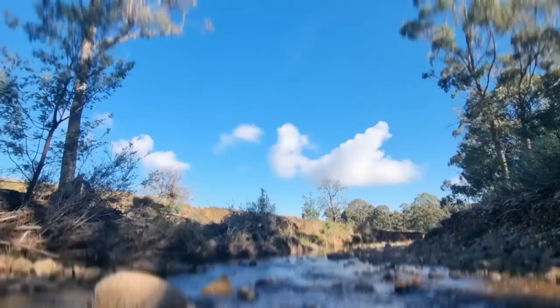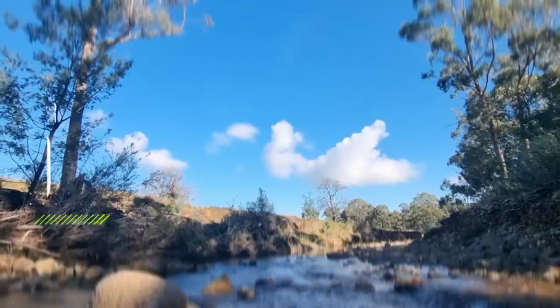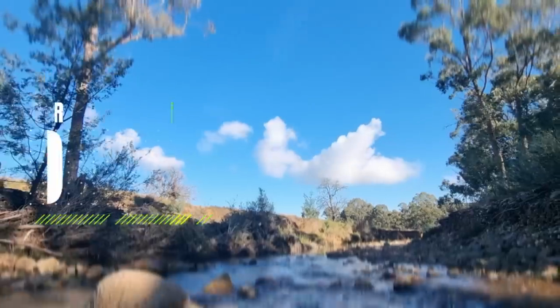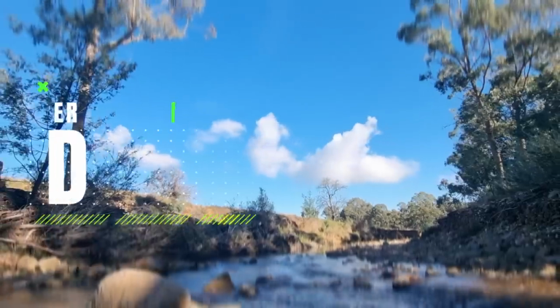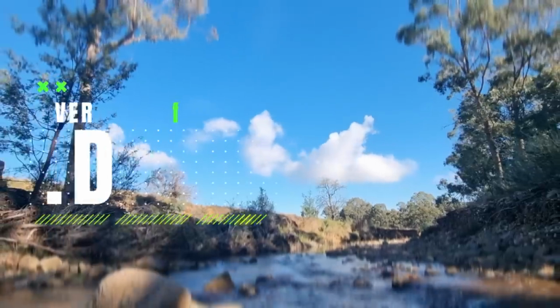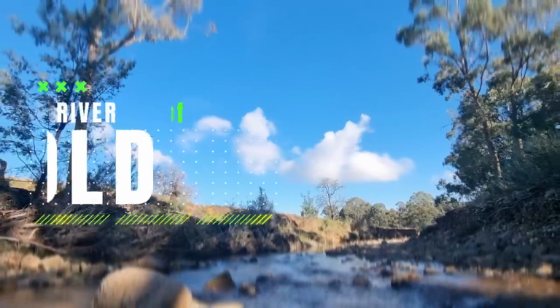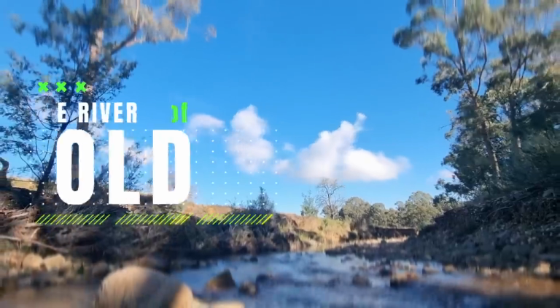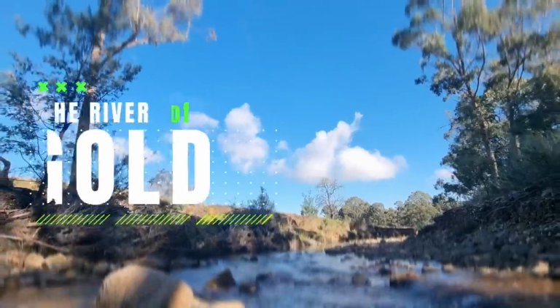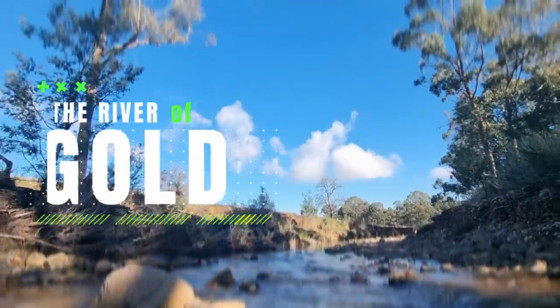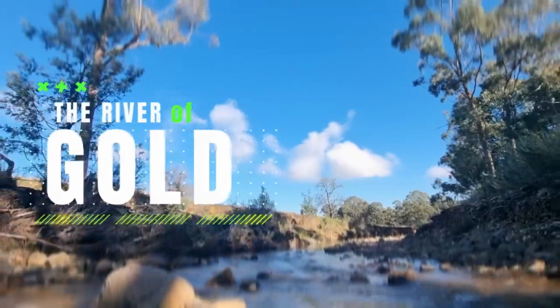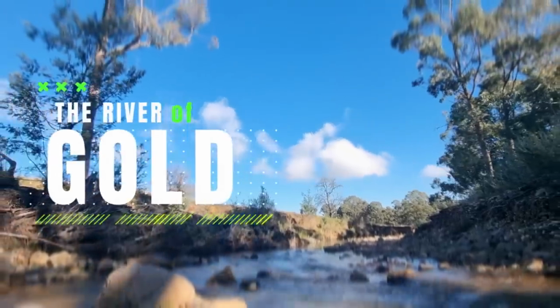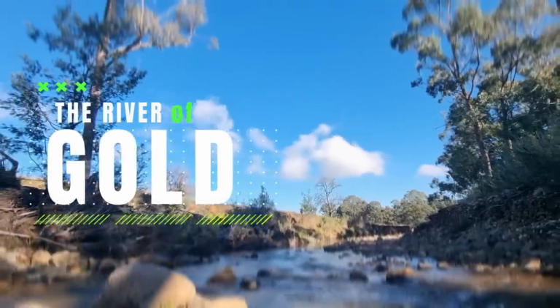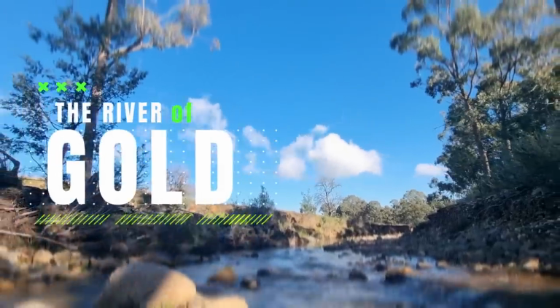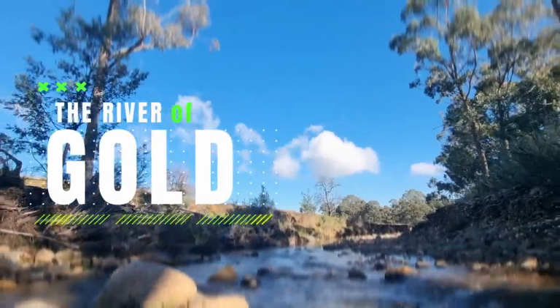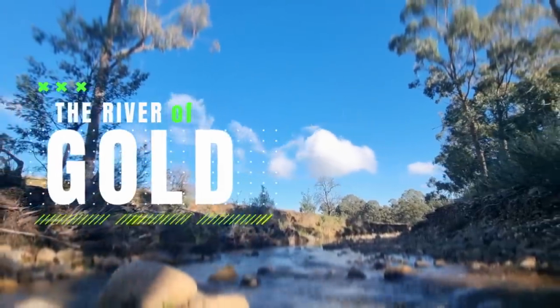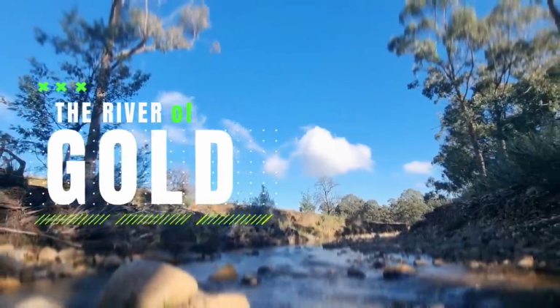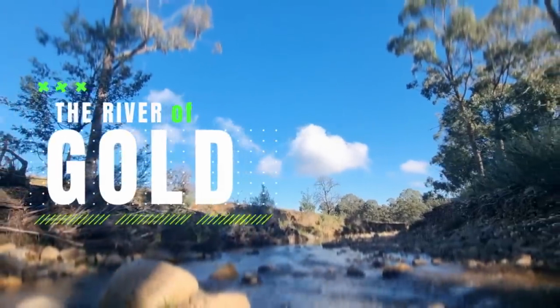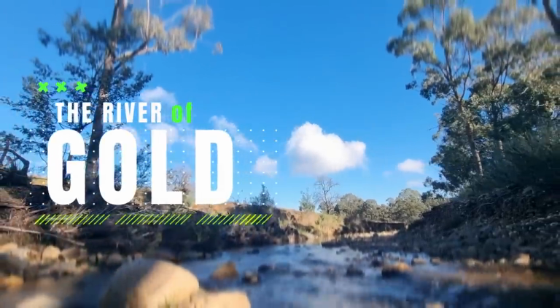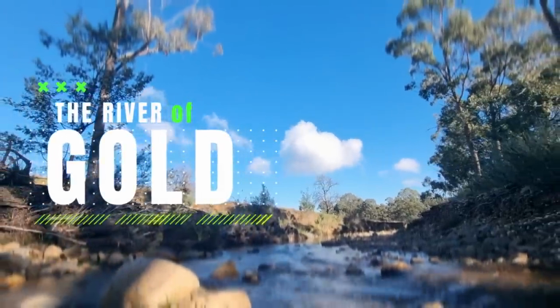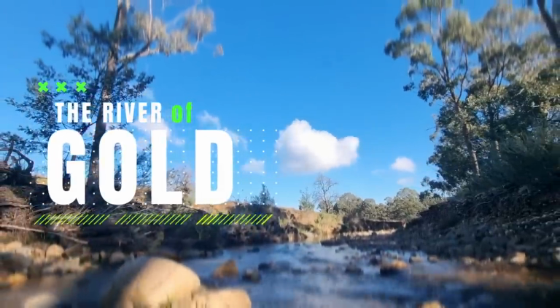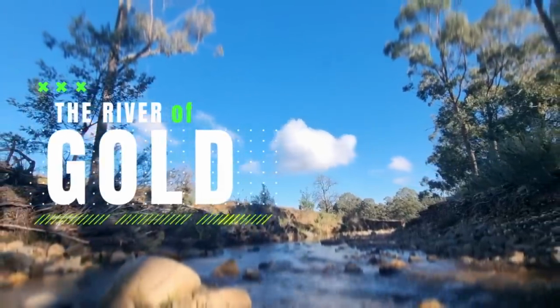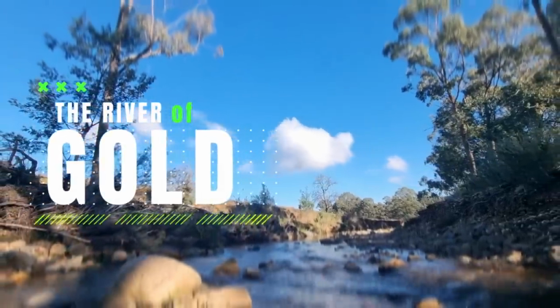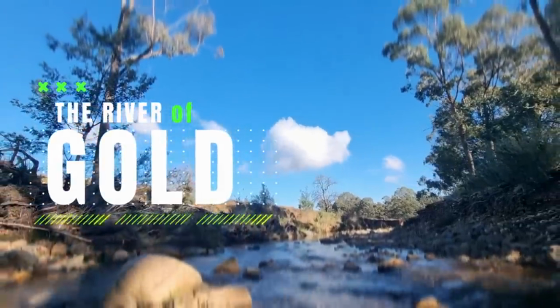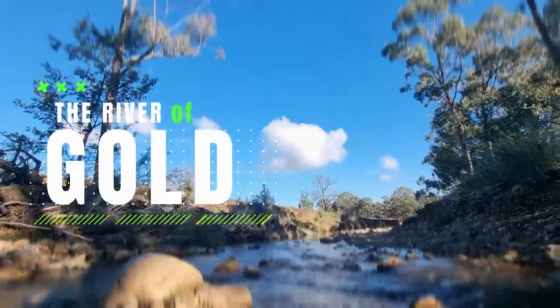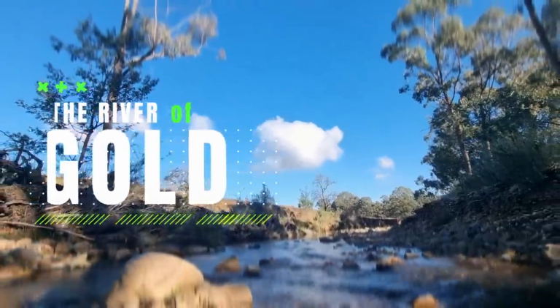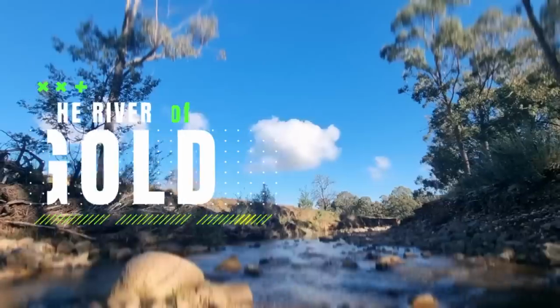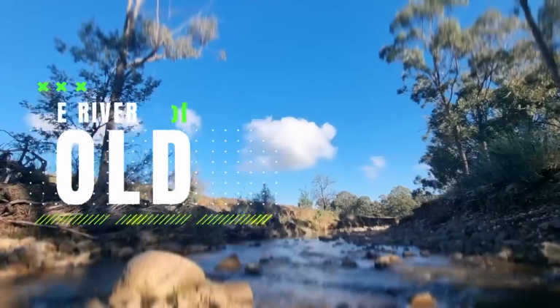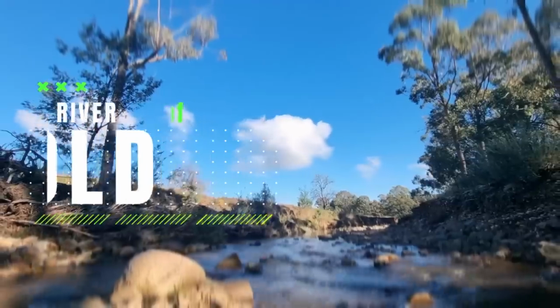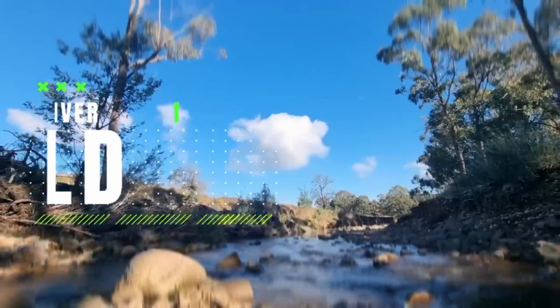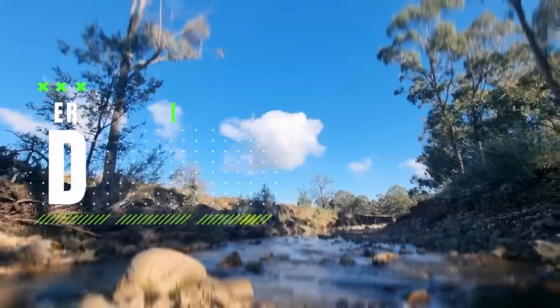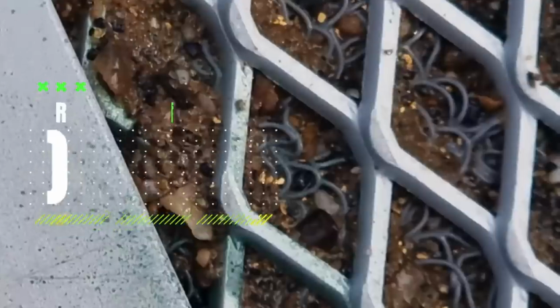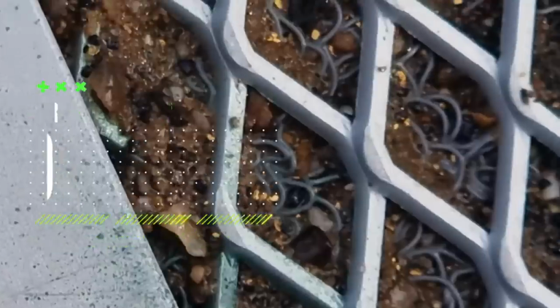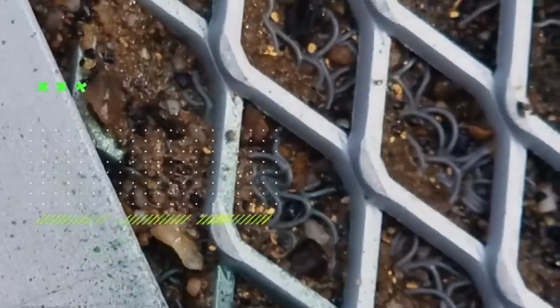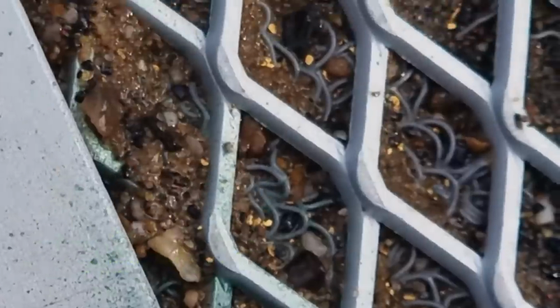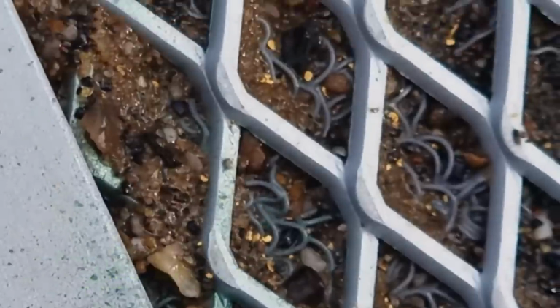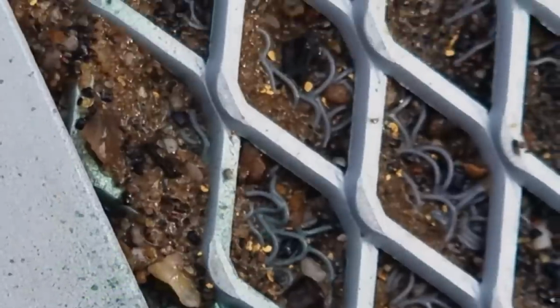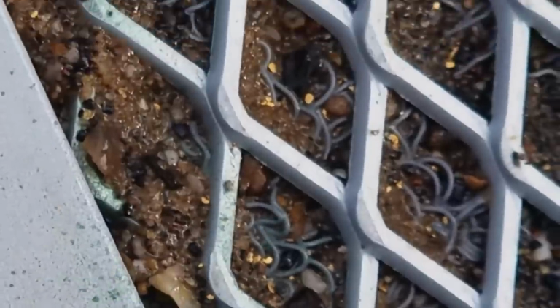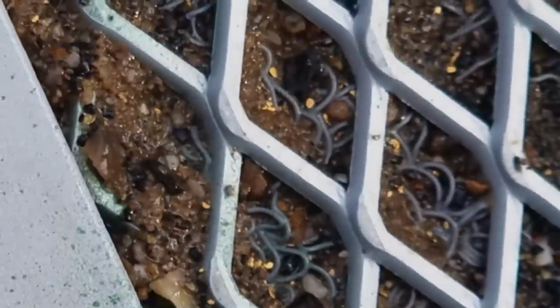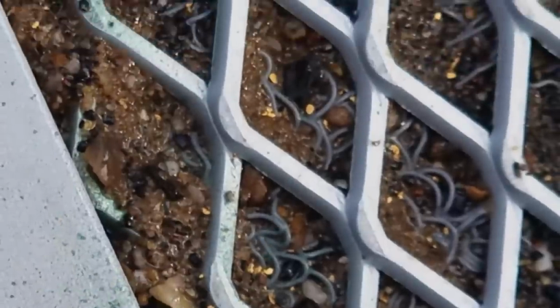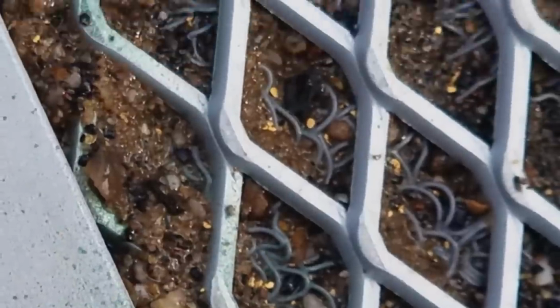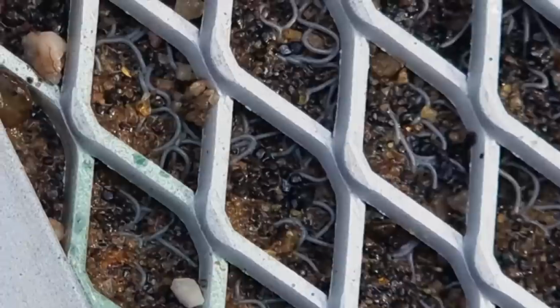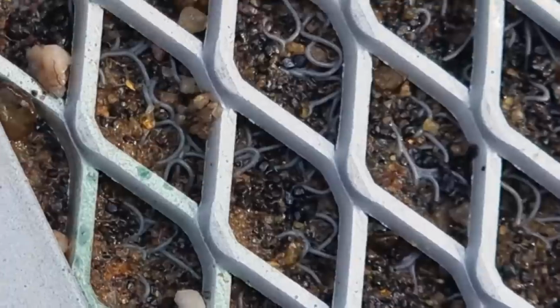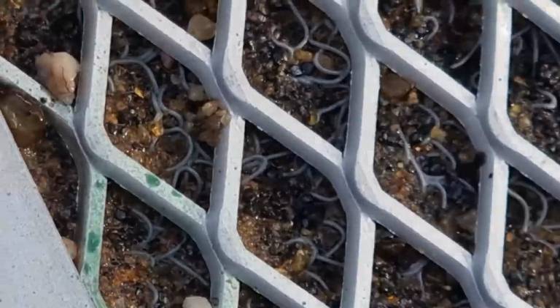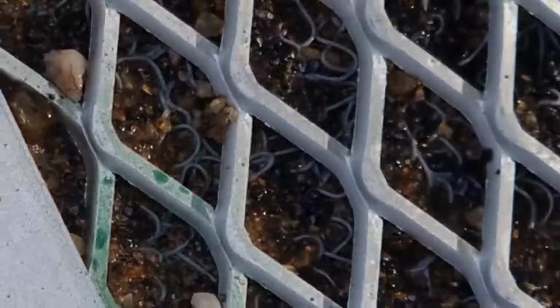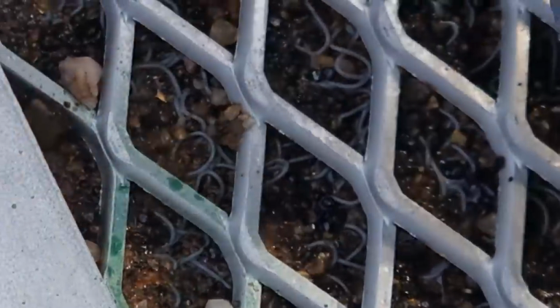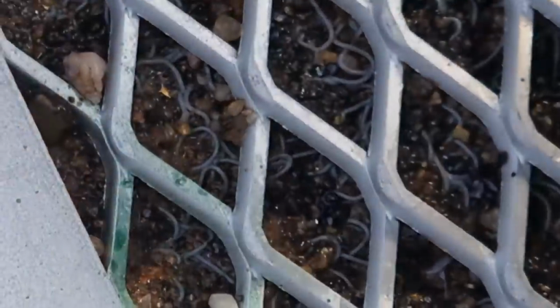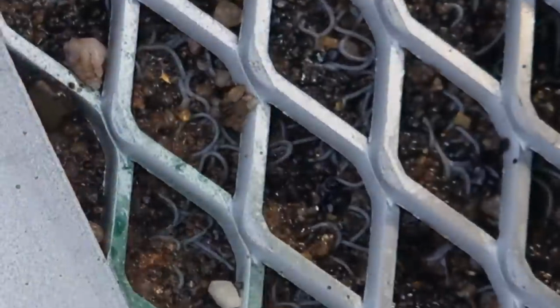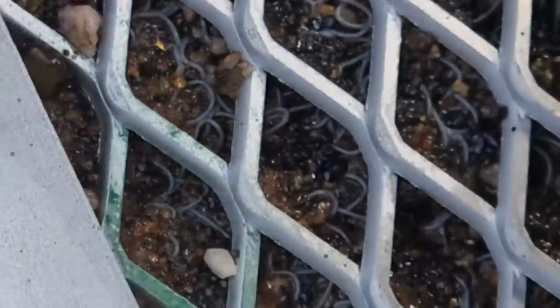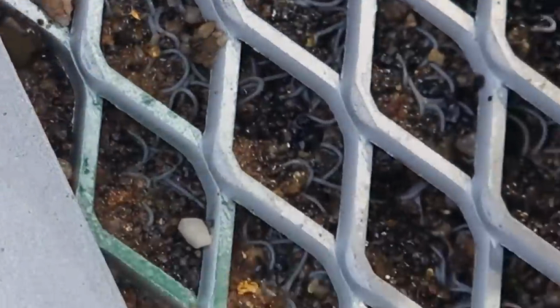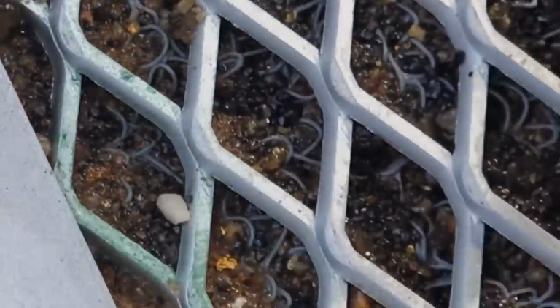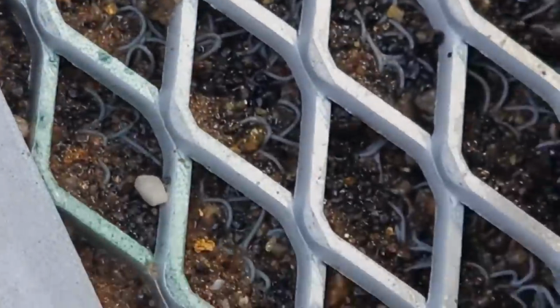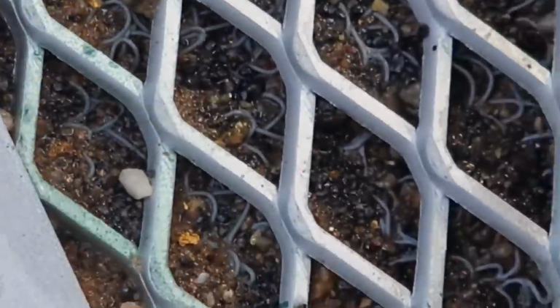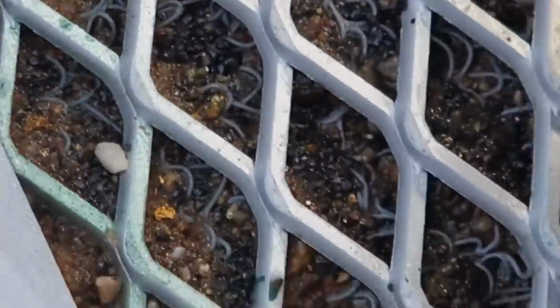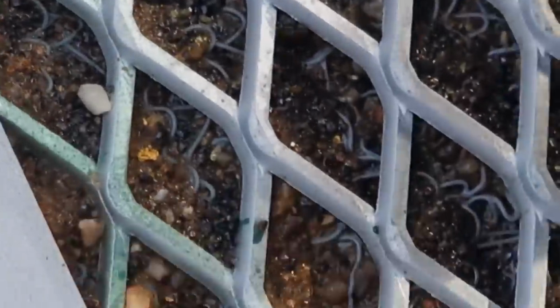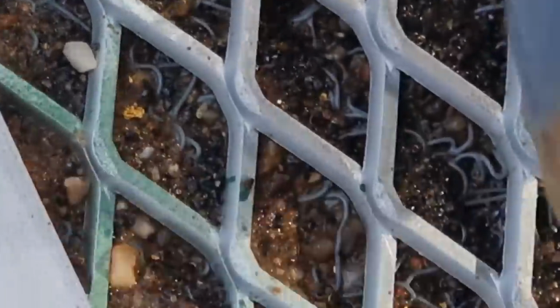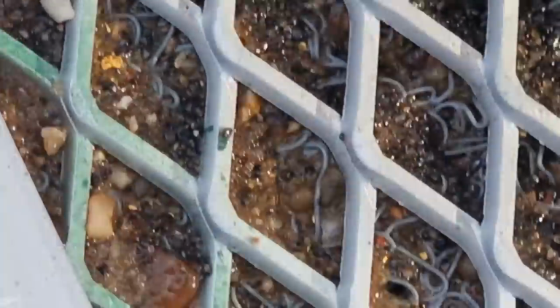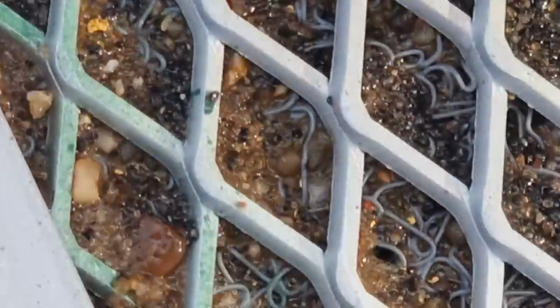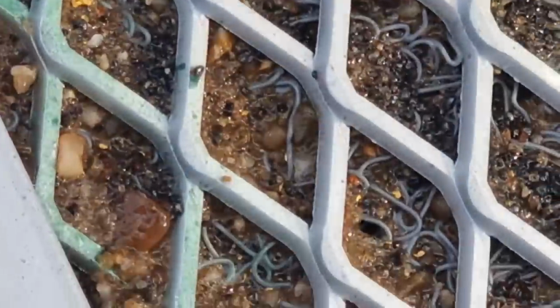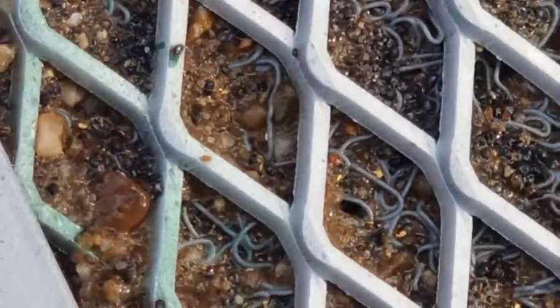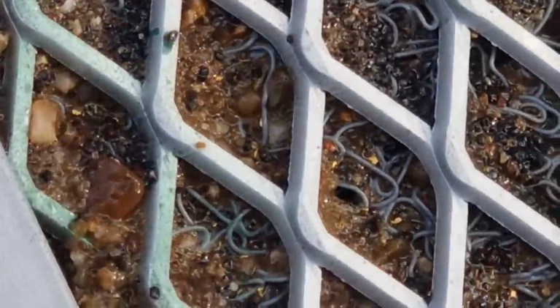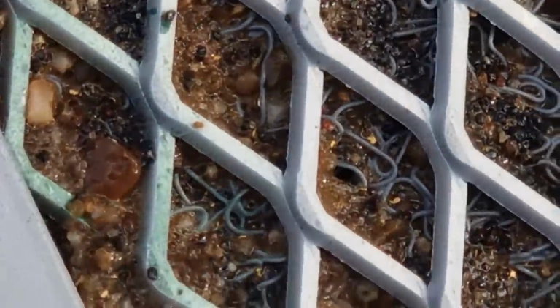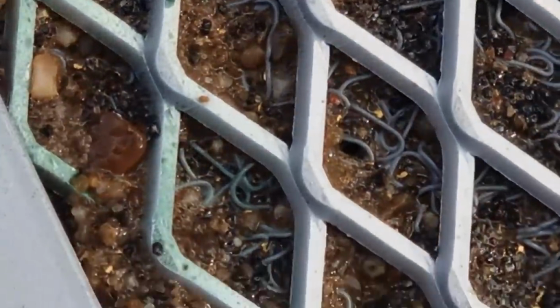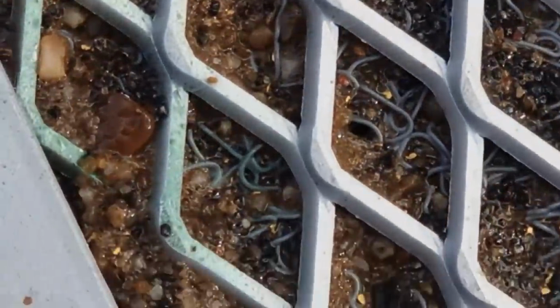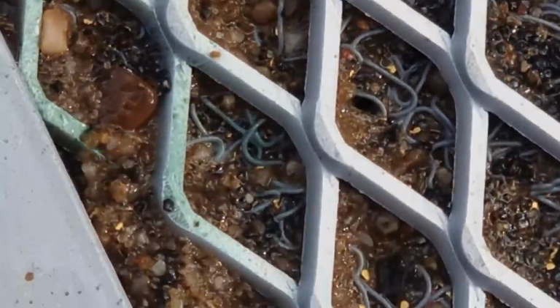That is one of the richest sluice mats I have ever seen. Non-stop gold all over the miners' moss.